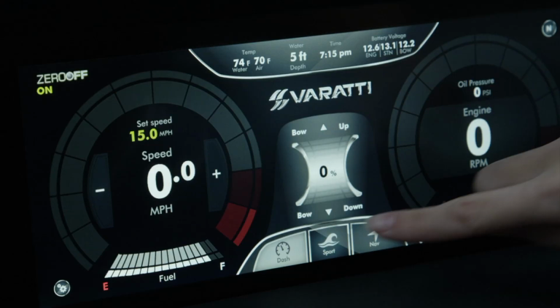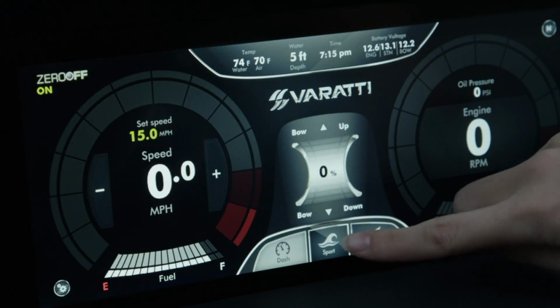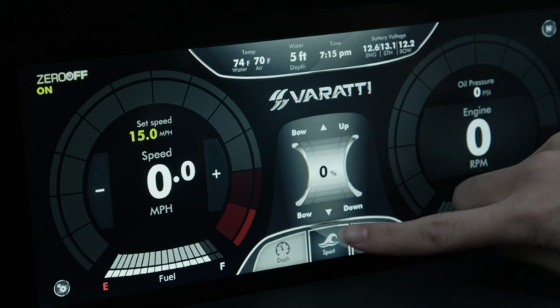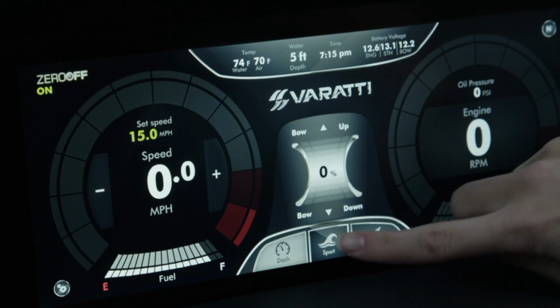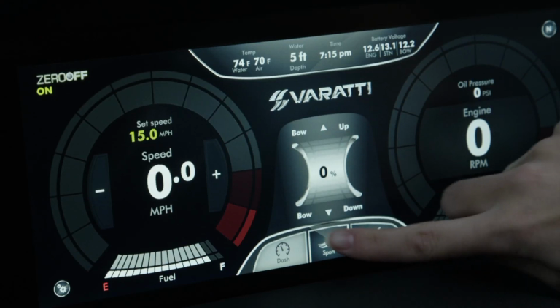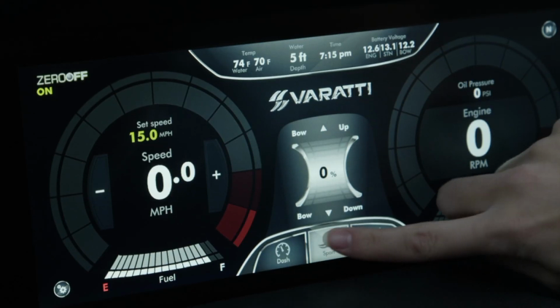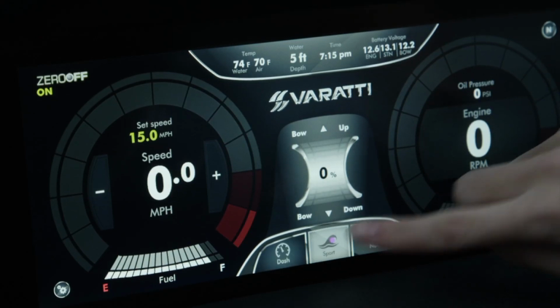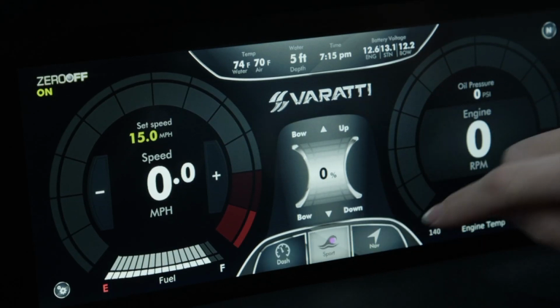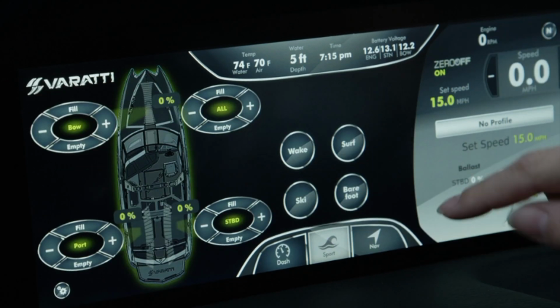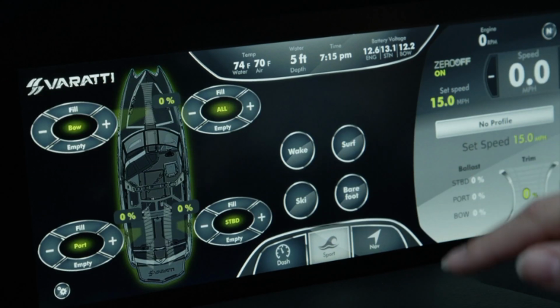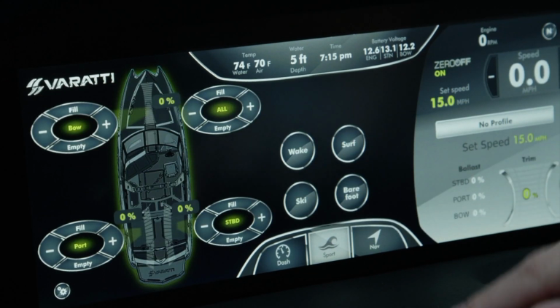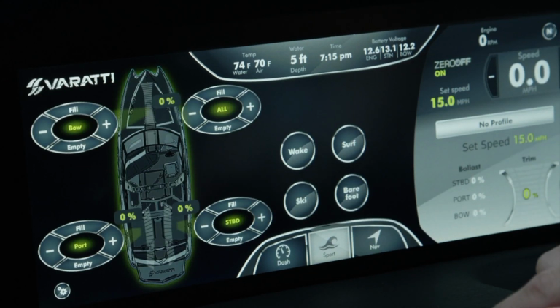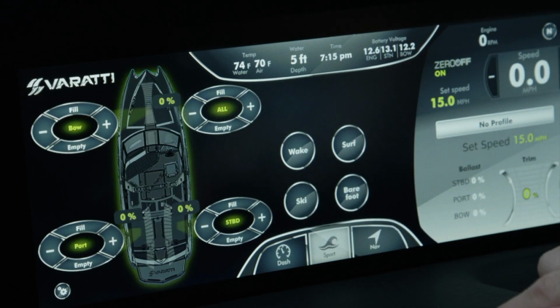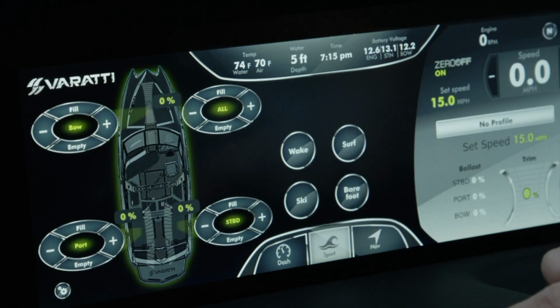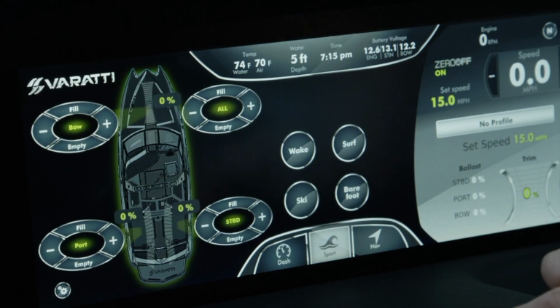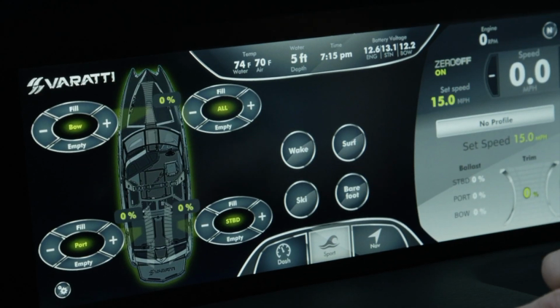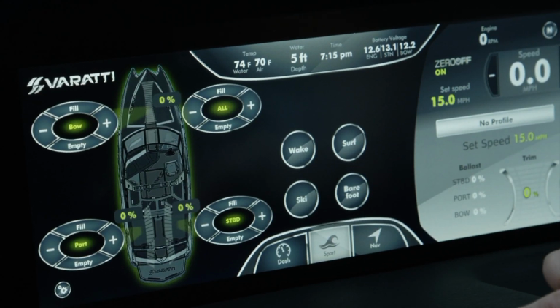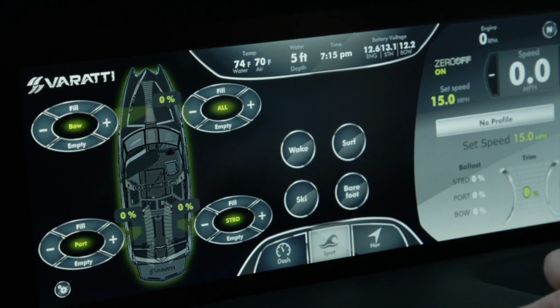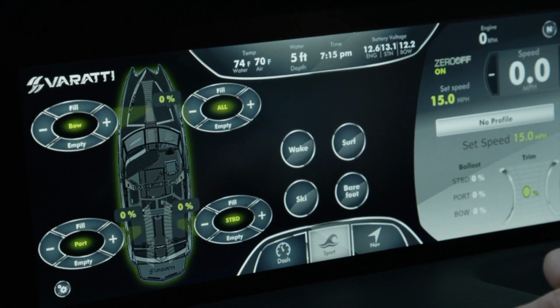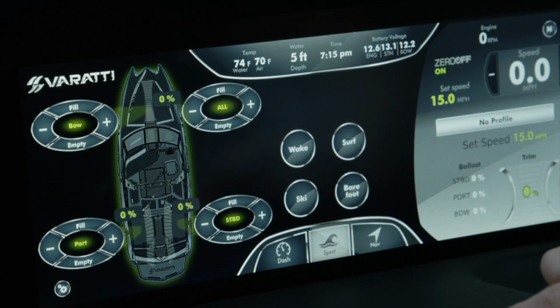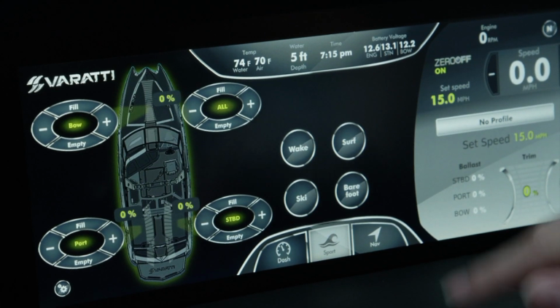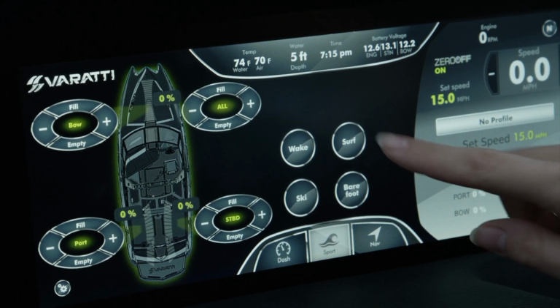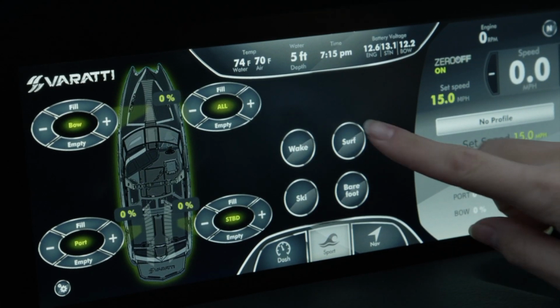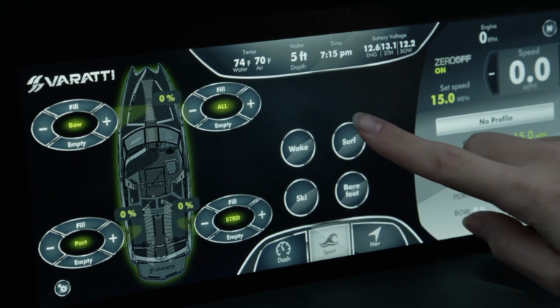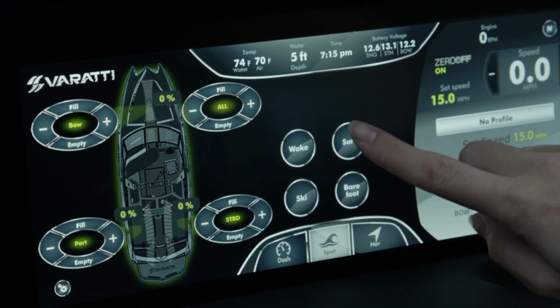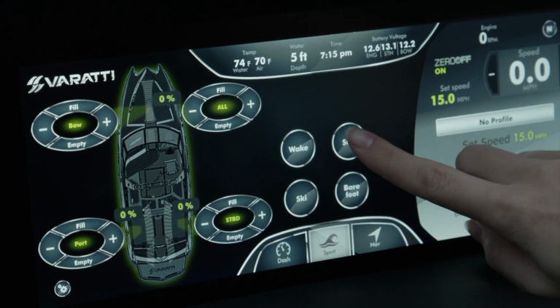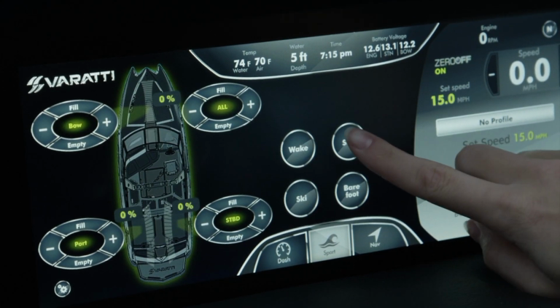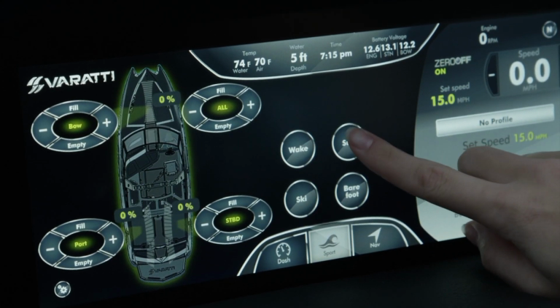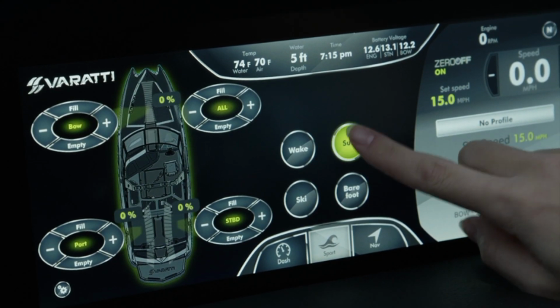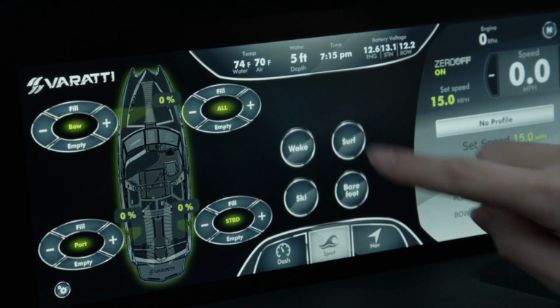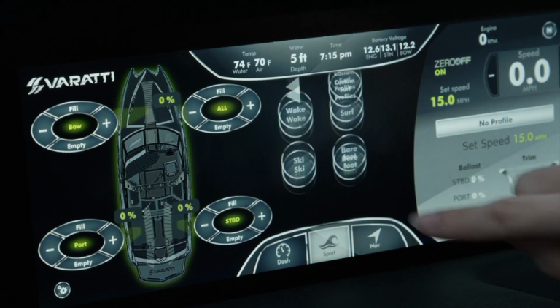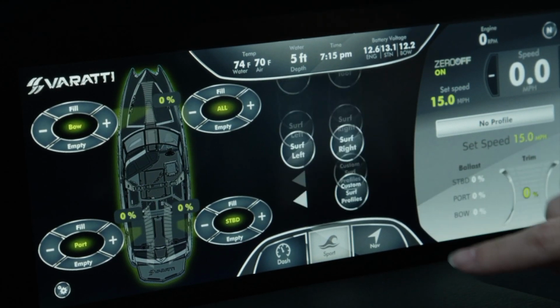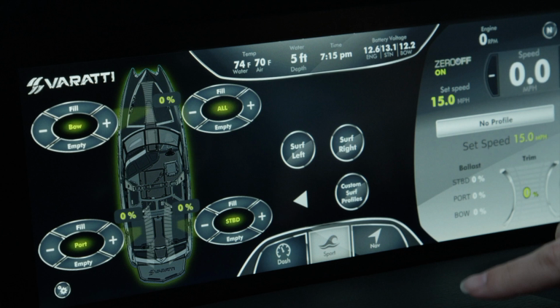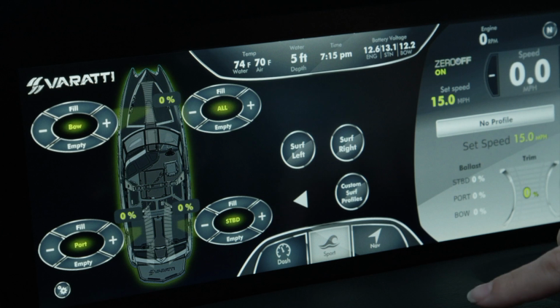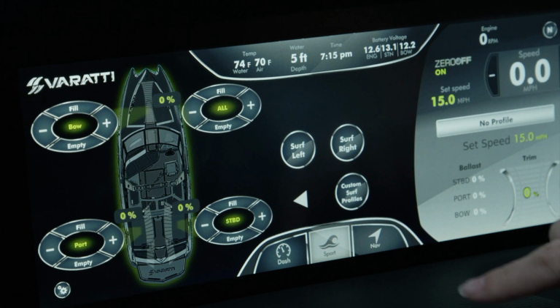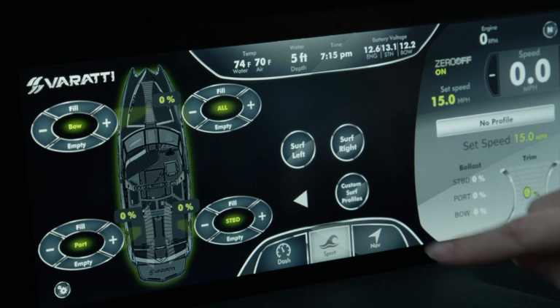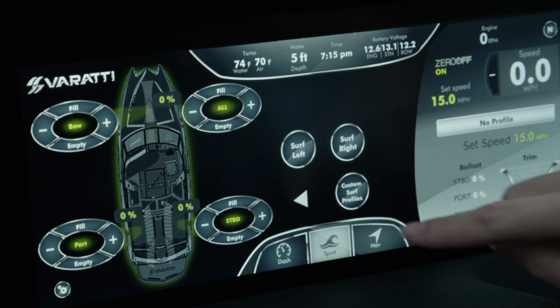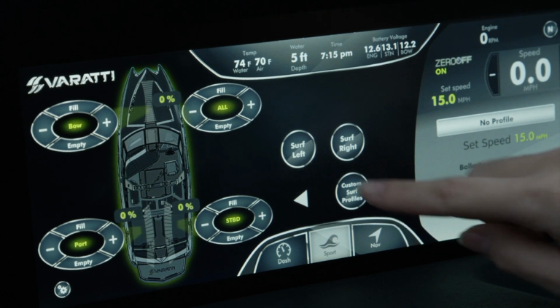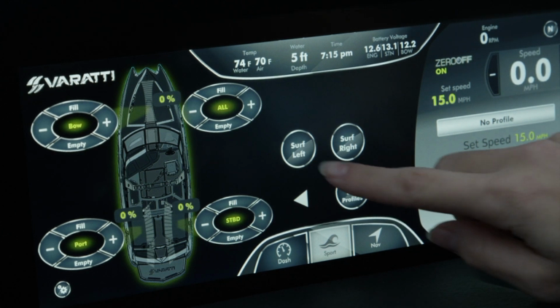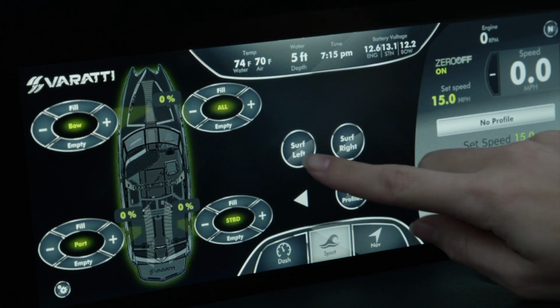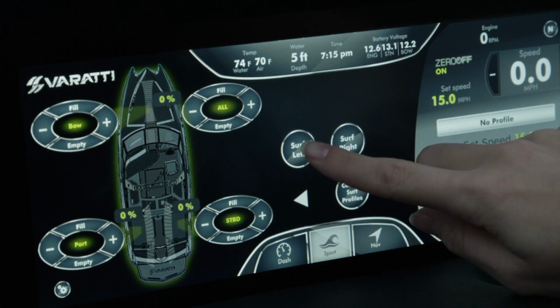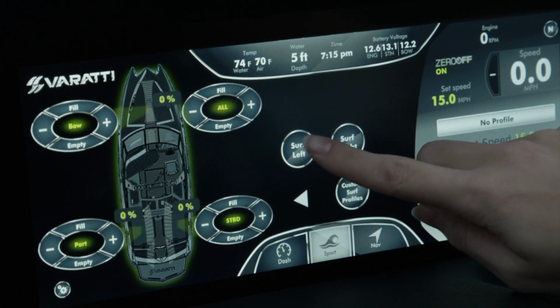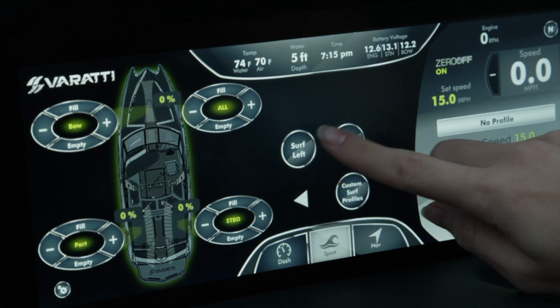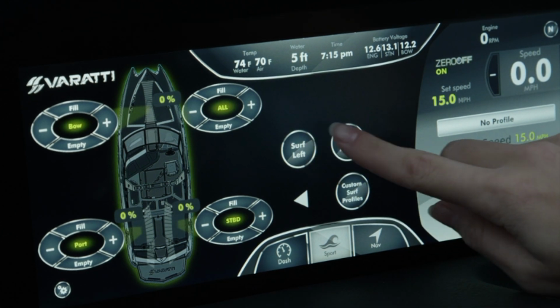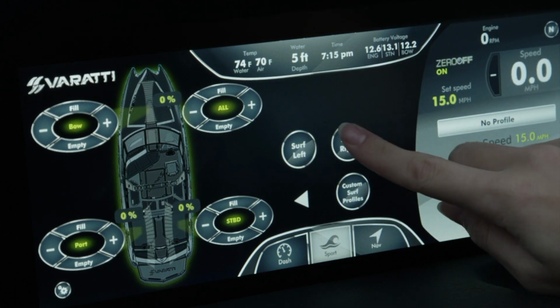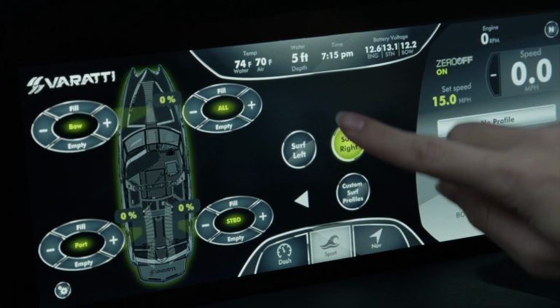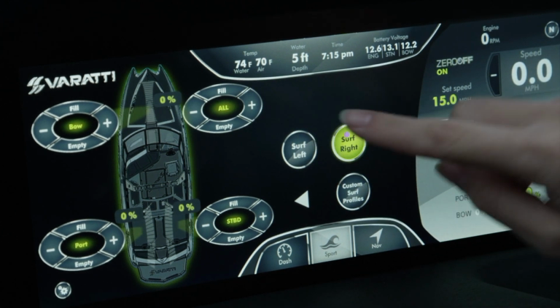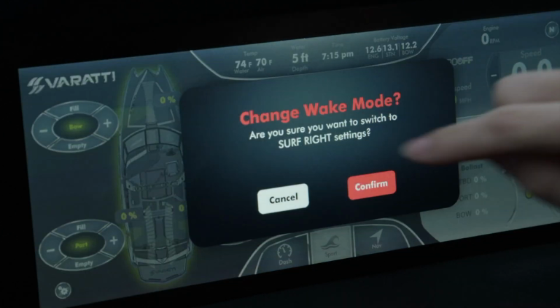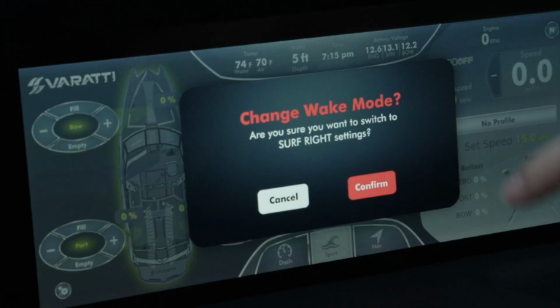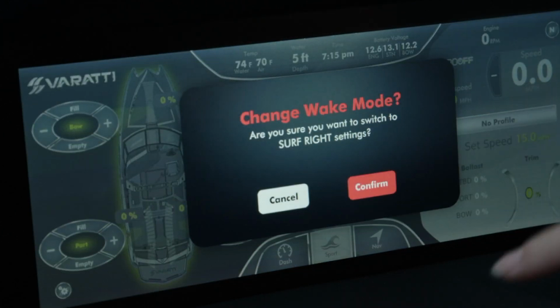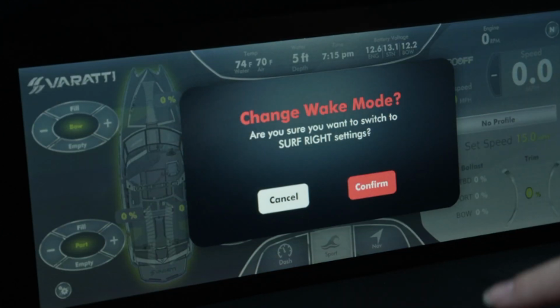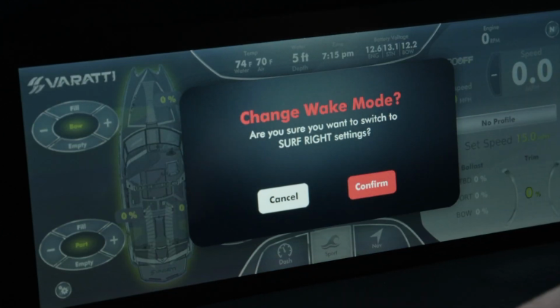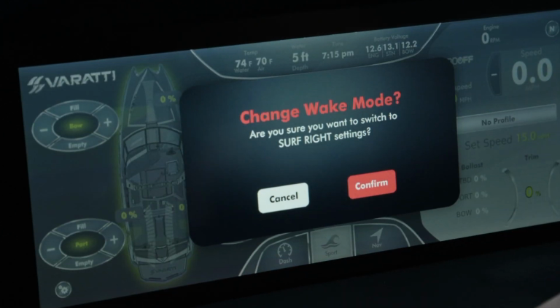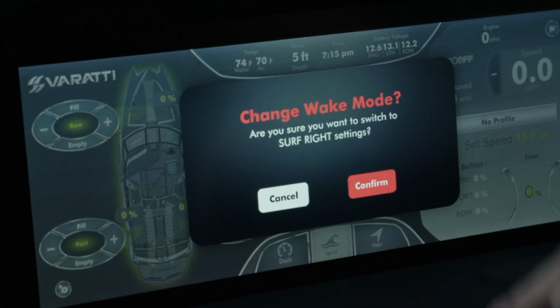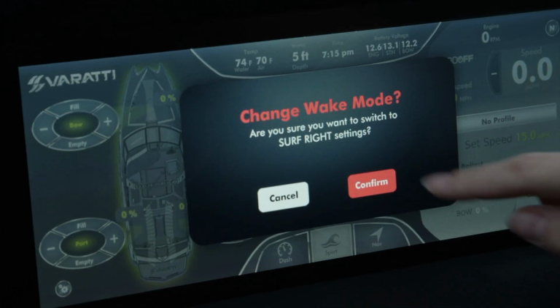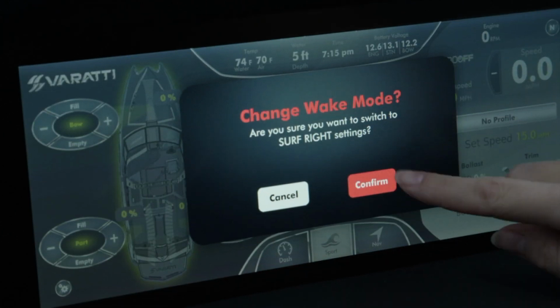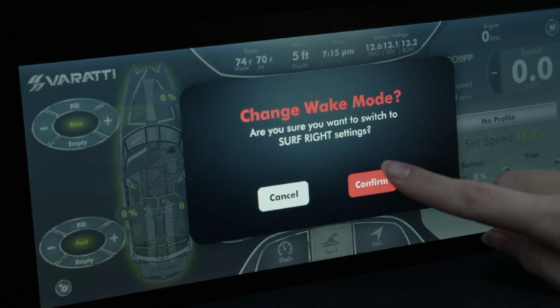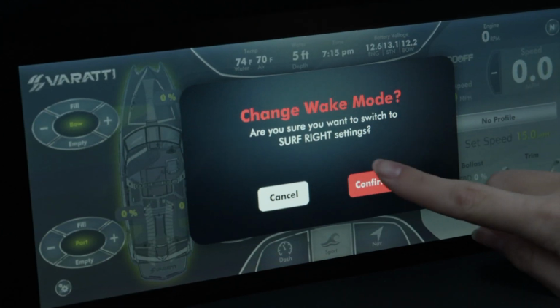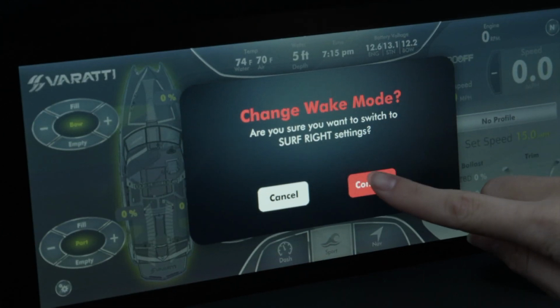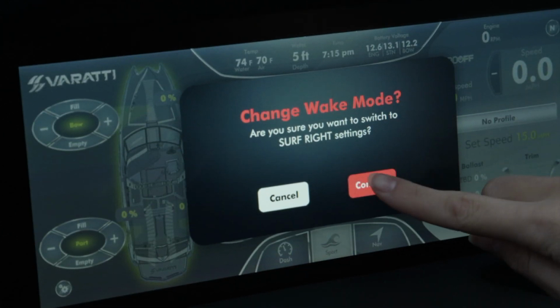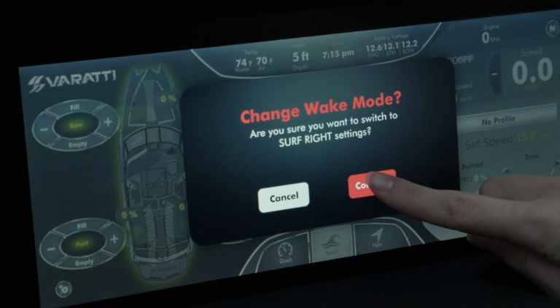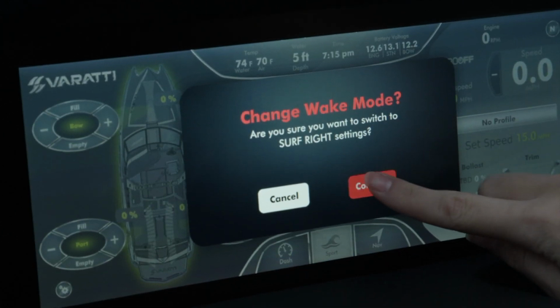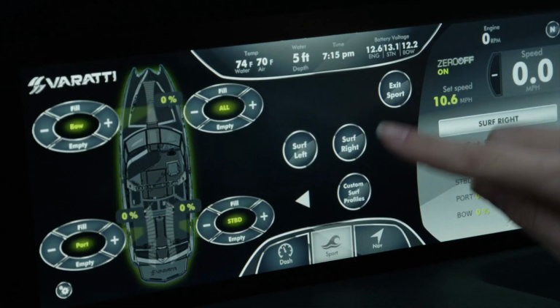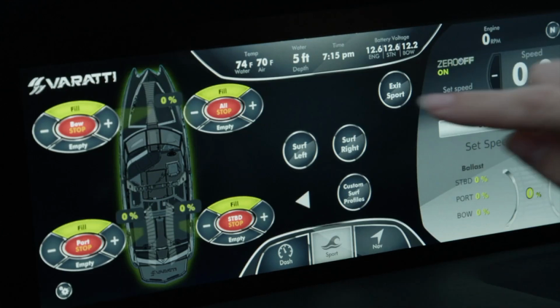Push the sport button and select your activity. If you're going to surf, pick left or right surf and it will fill the ballast and set the speed automatically.